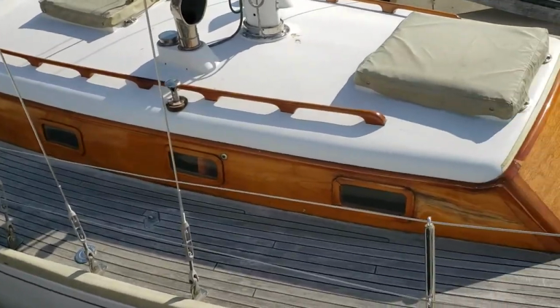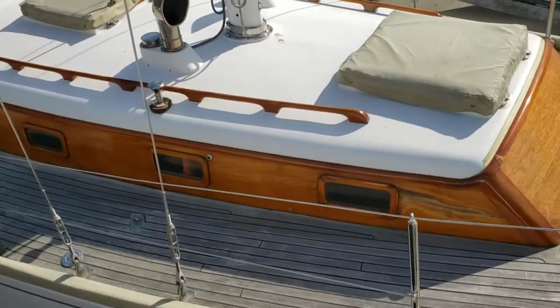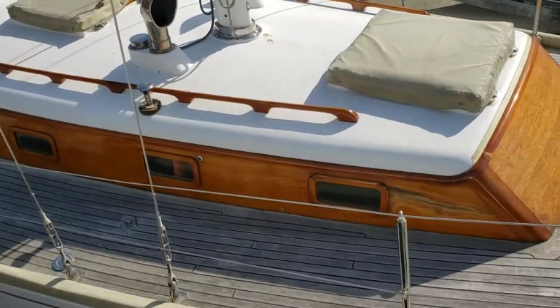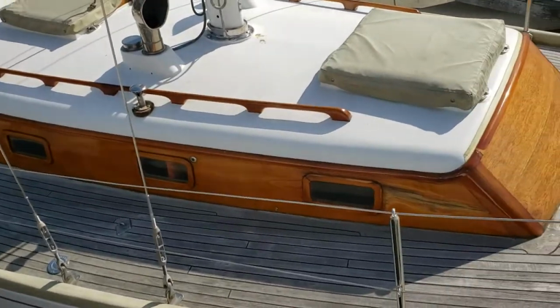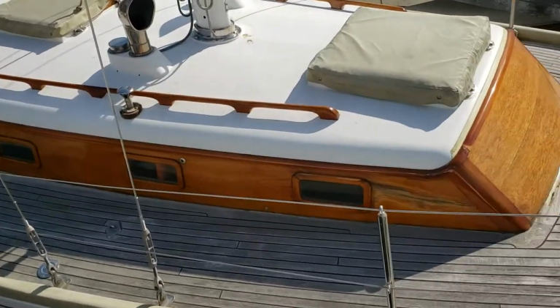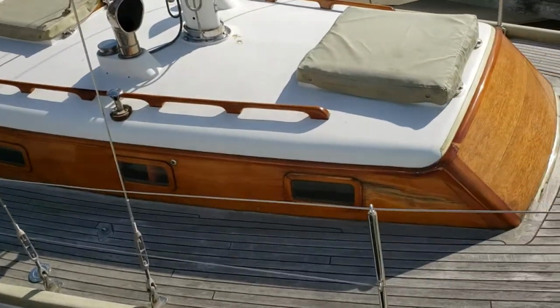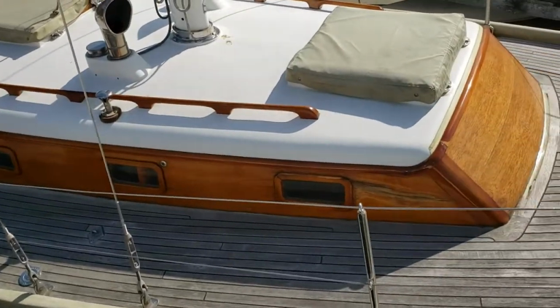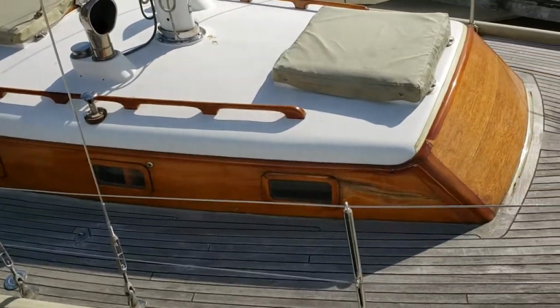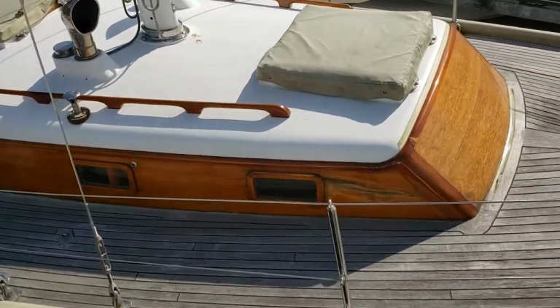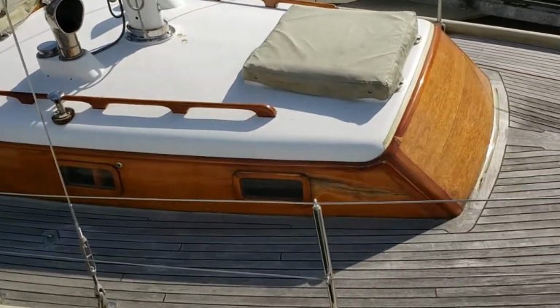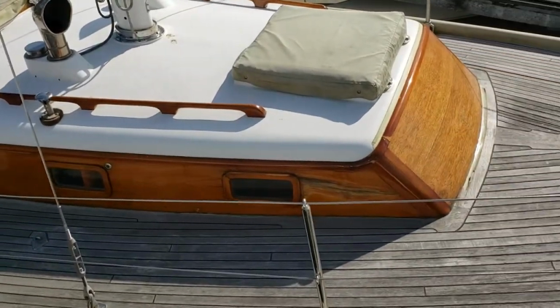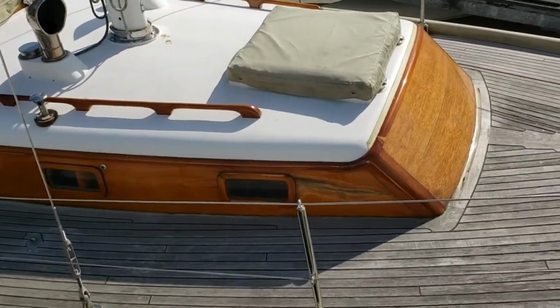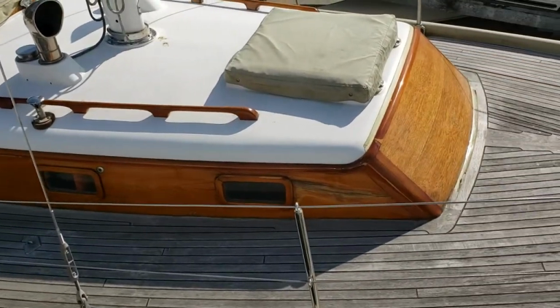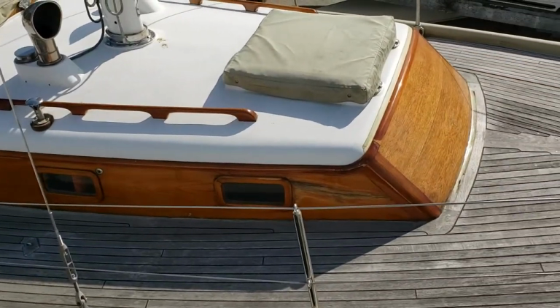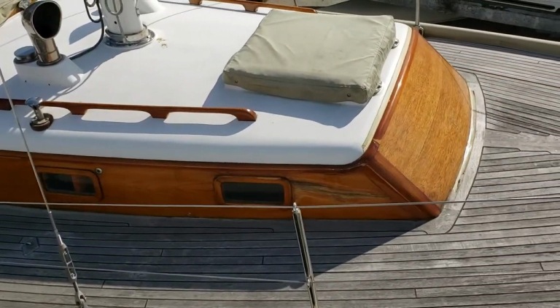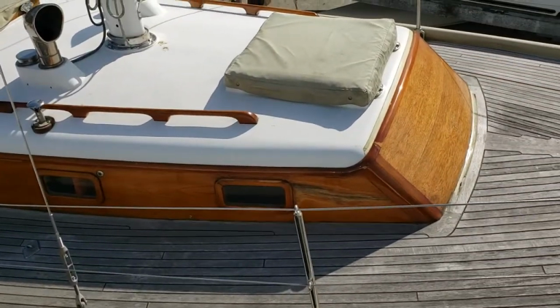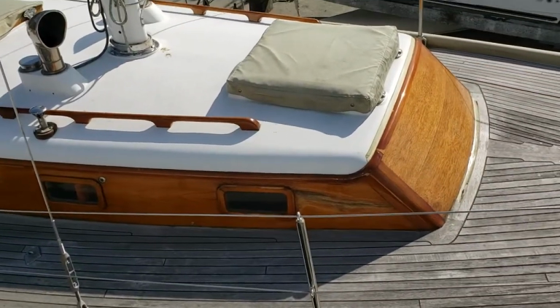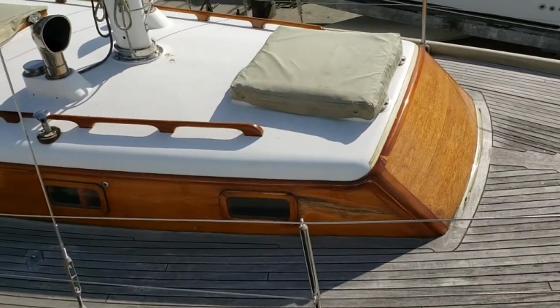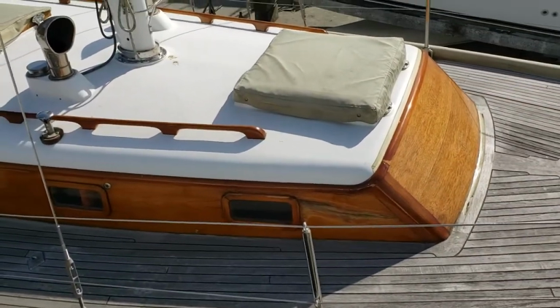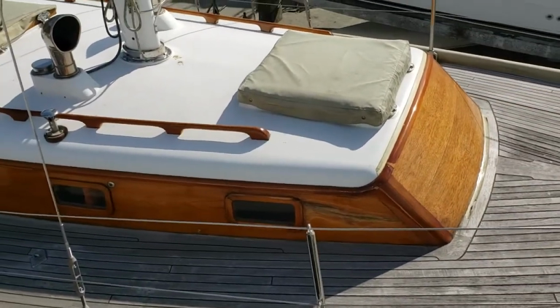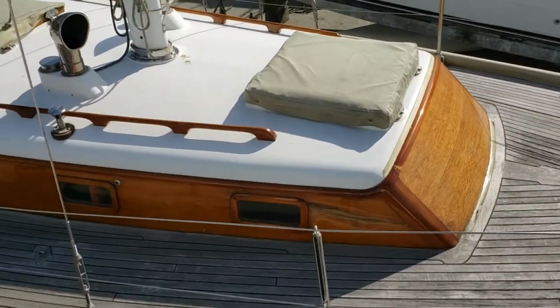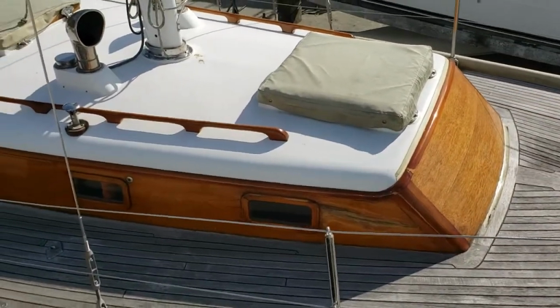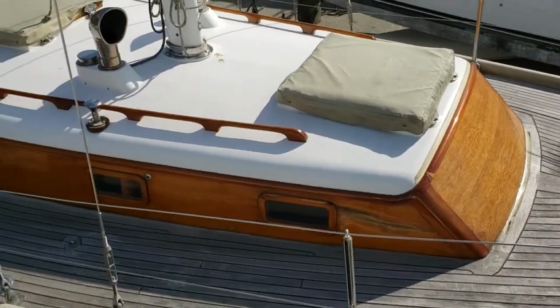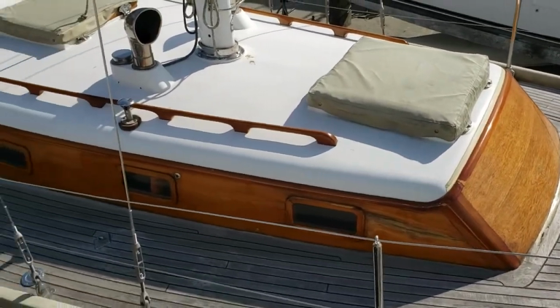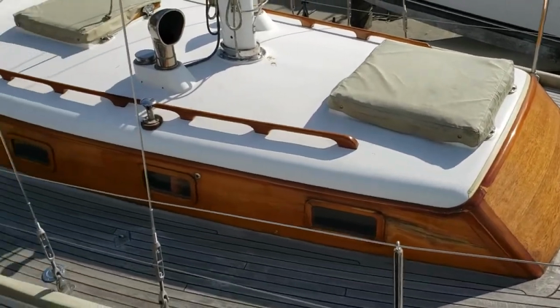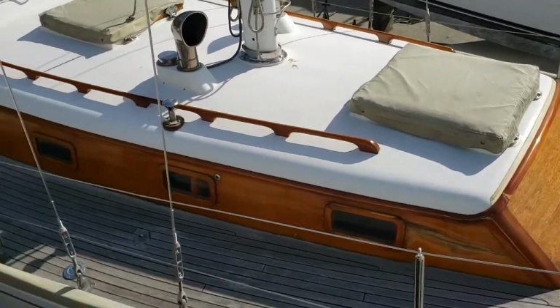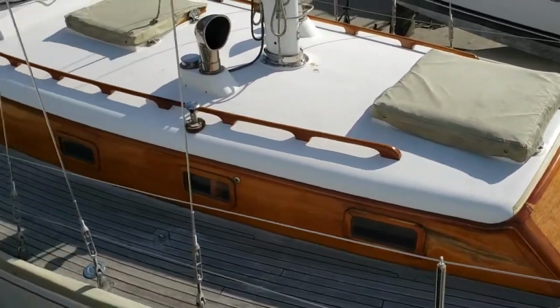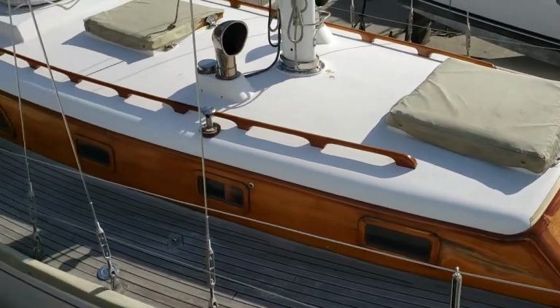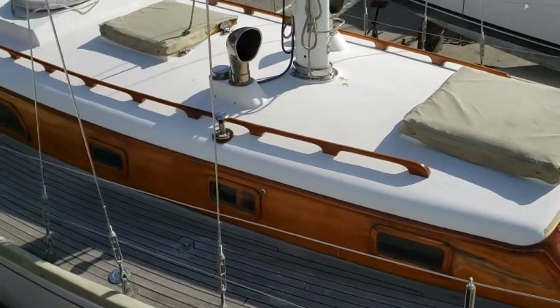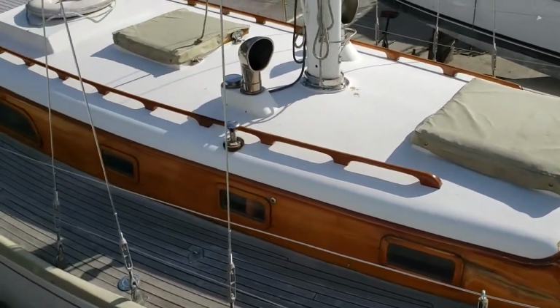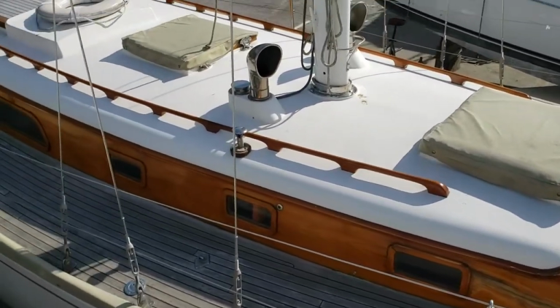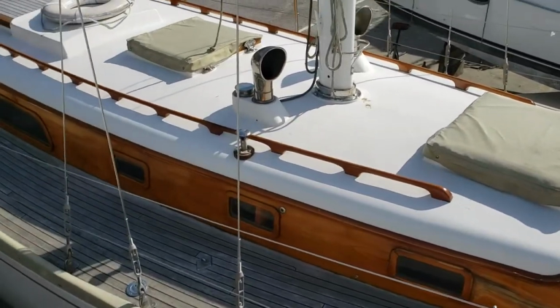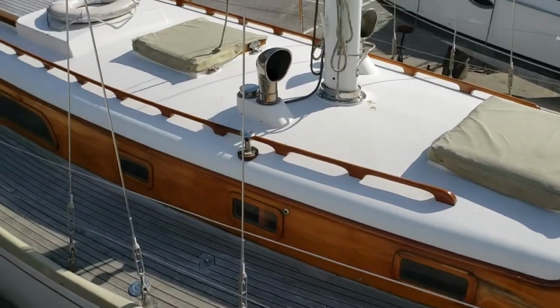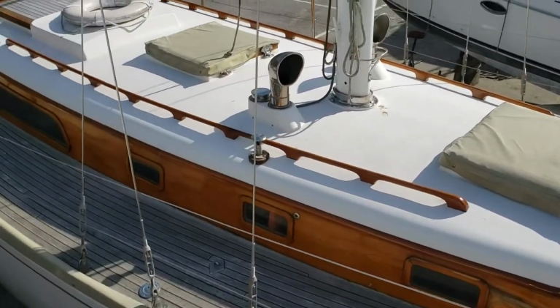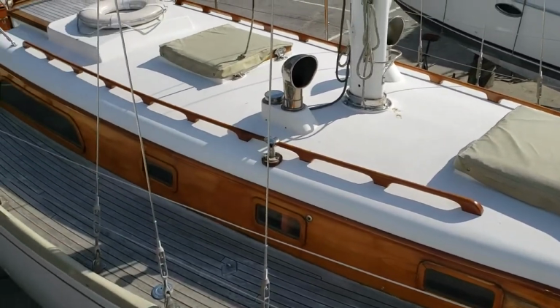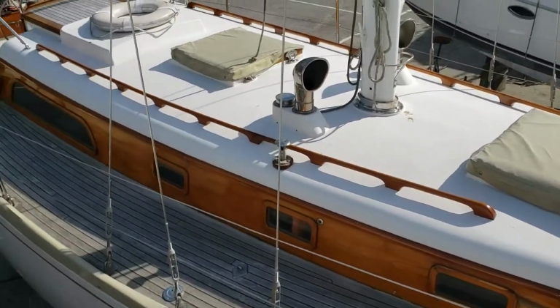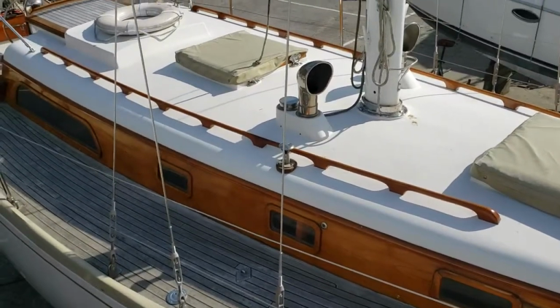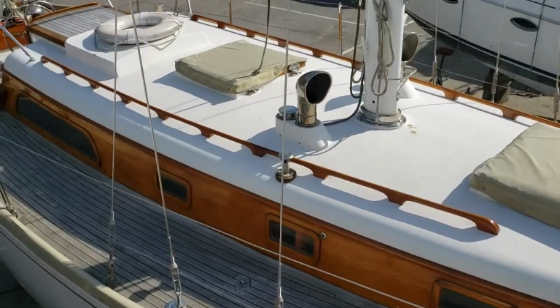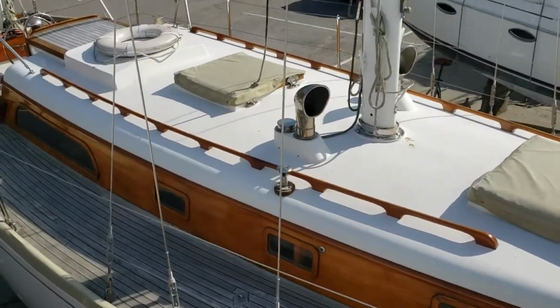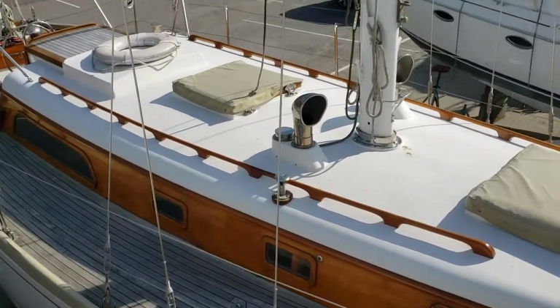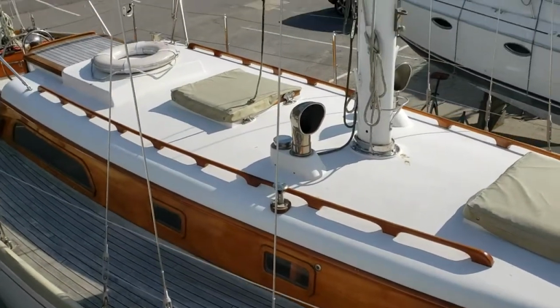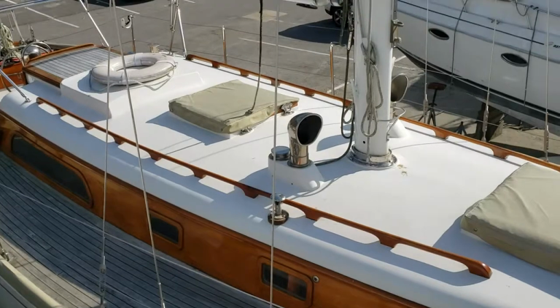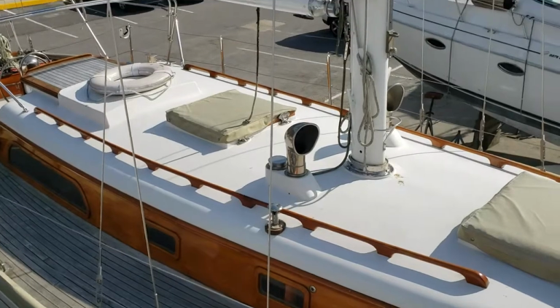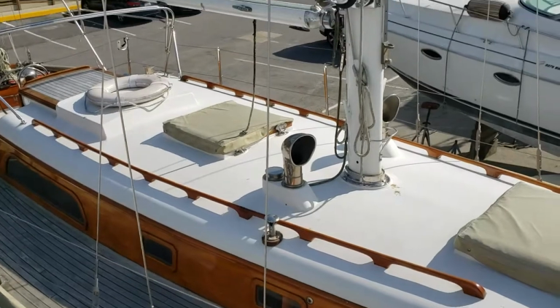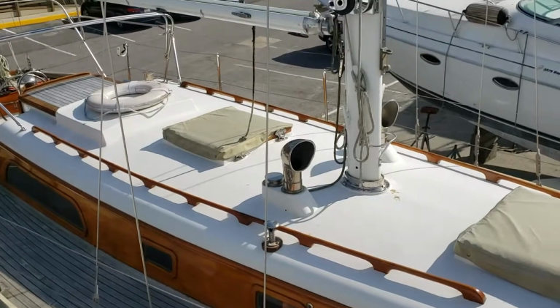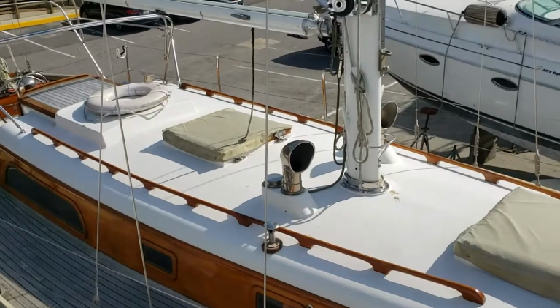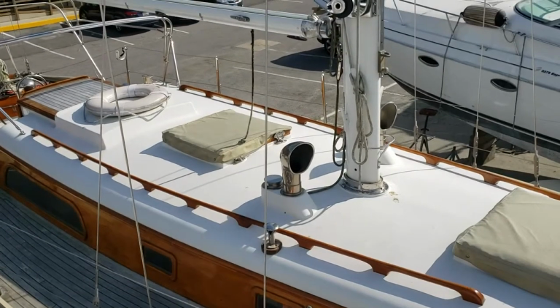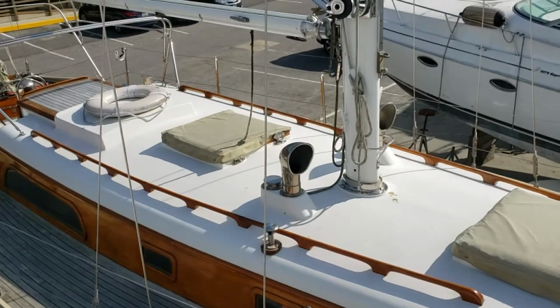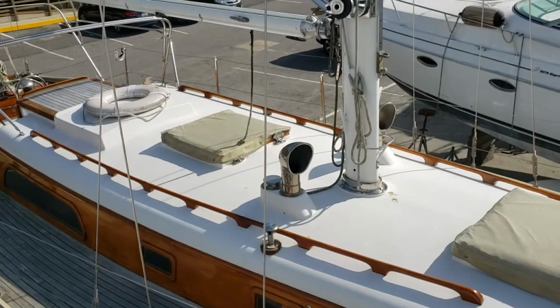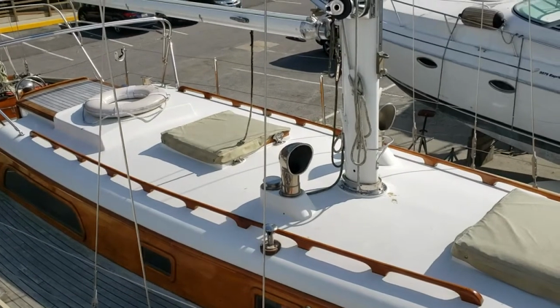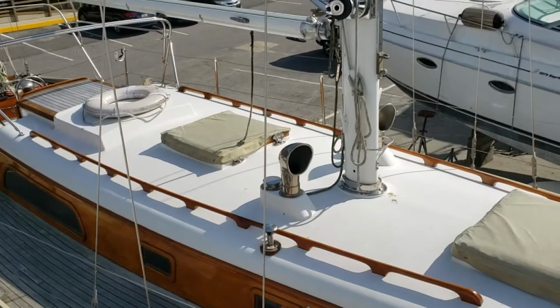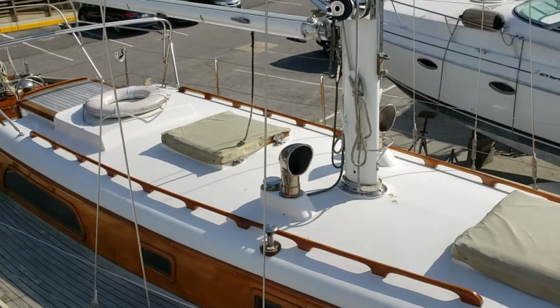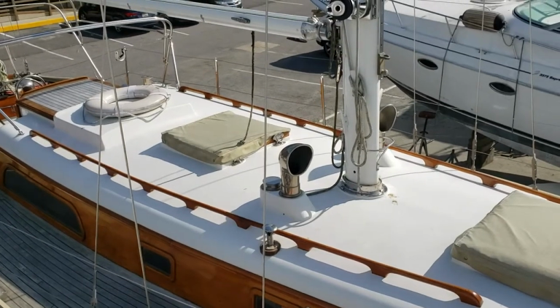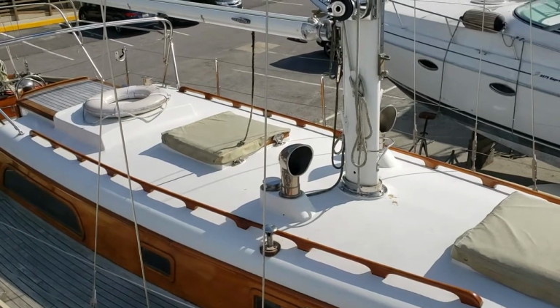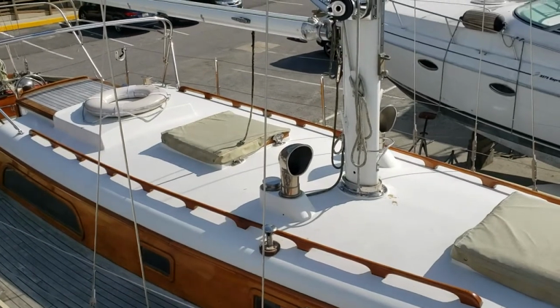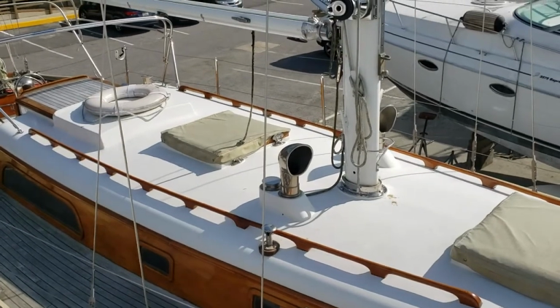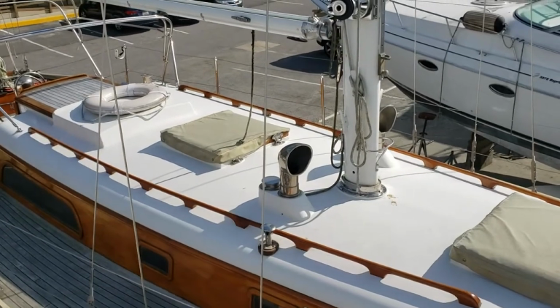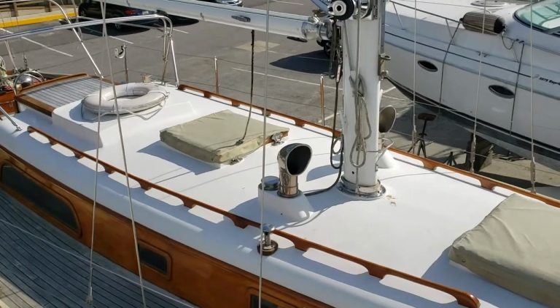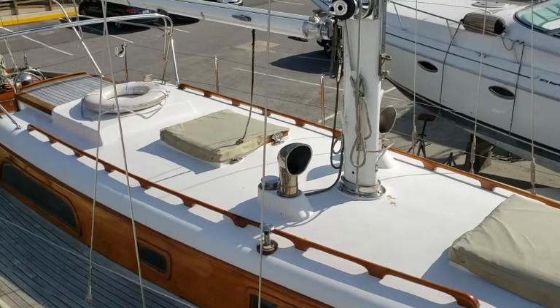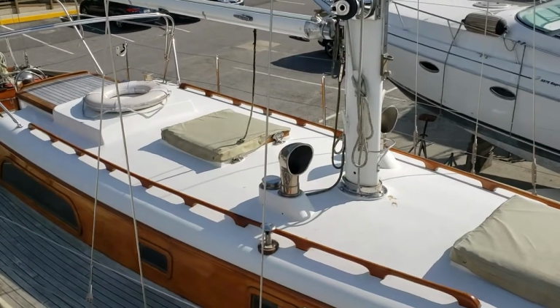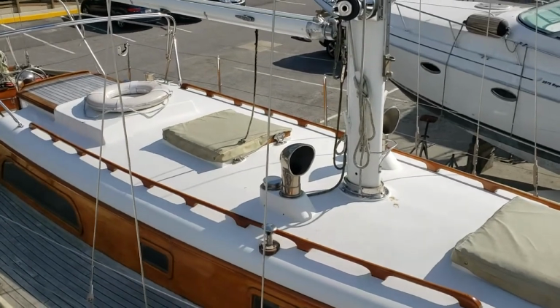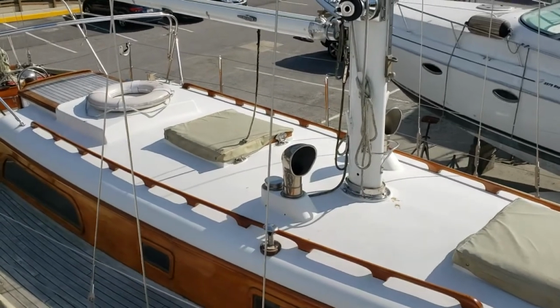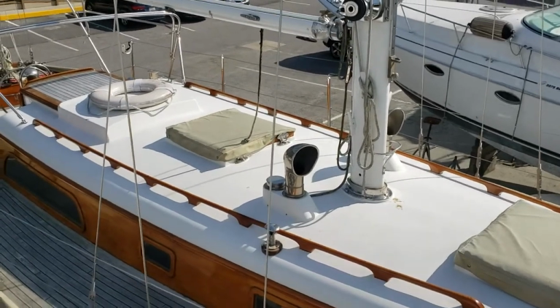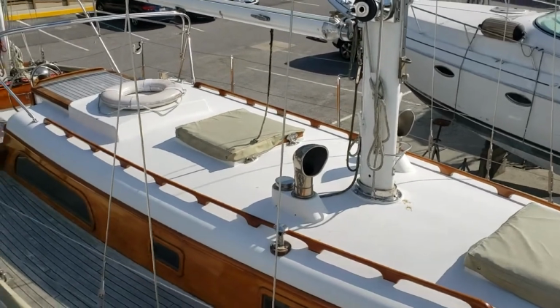As you can see, you have the teak cabin top, all varnished. Beautiful stainless steel cowling vents there.